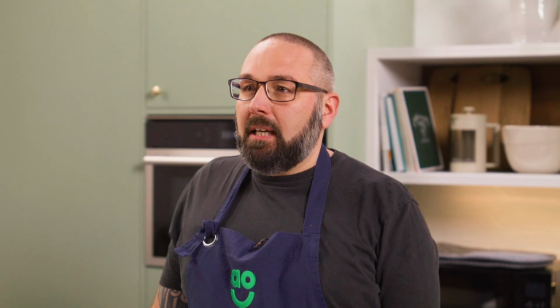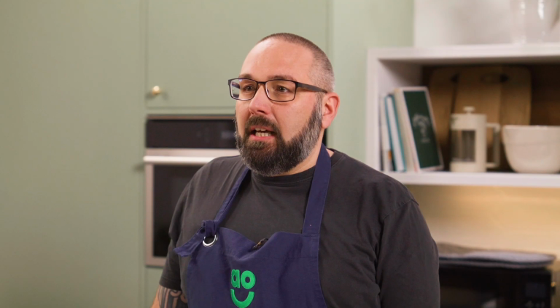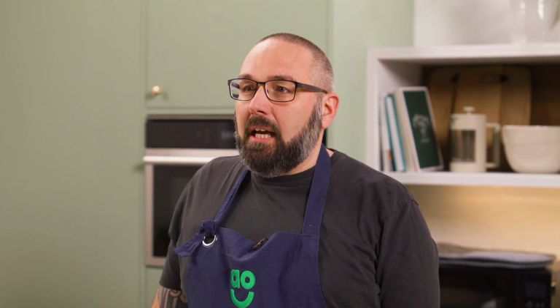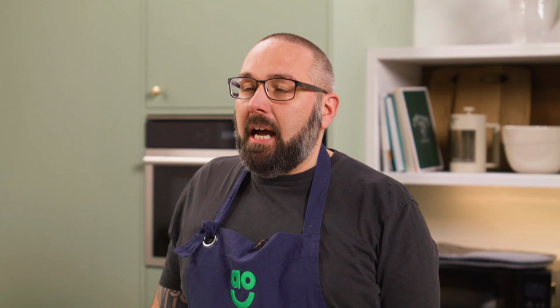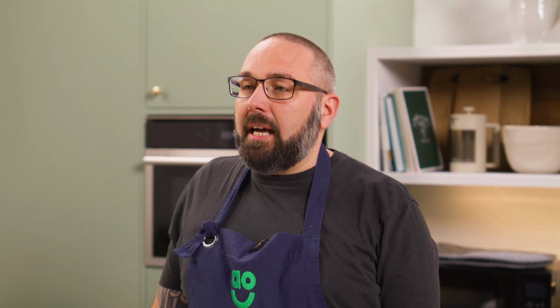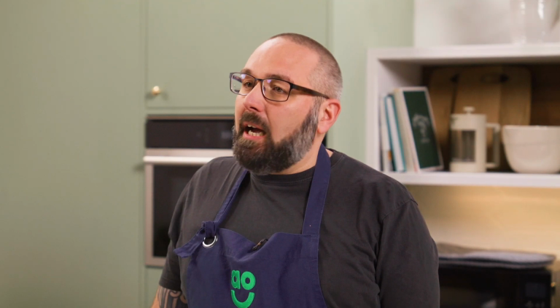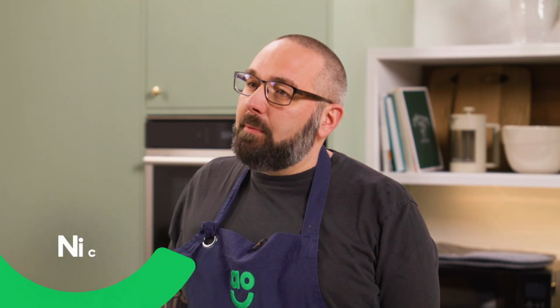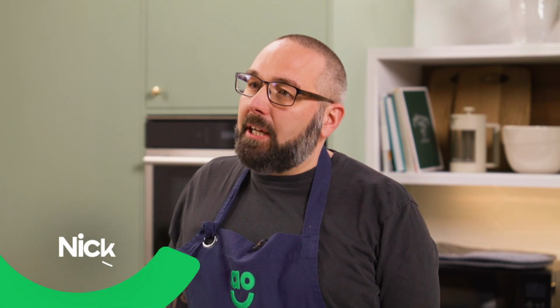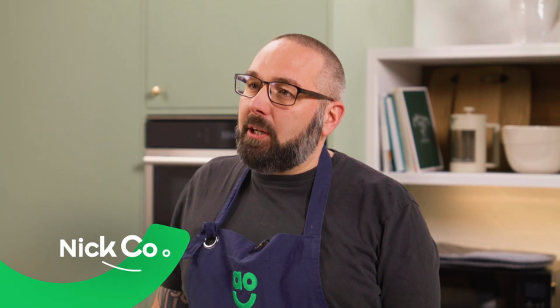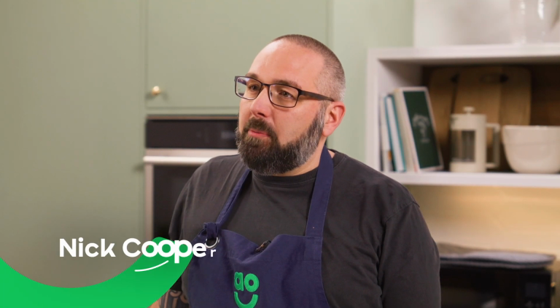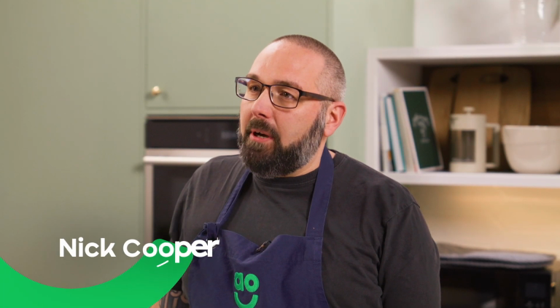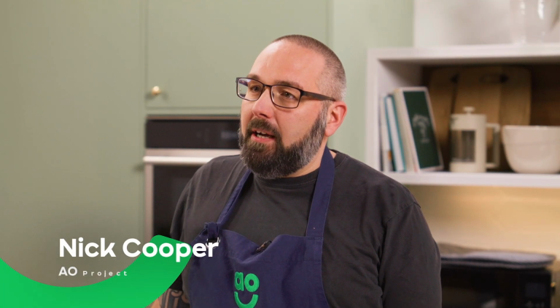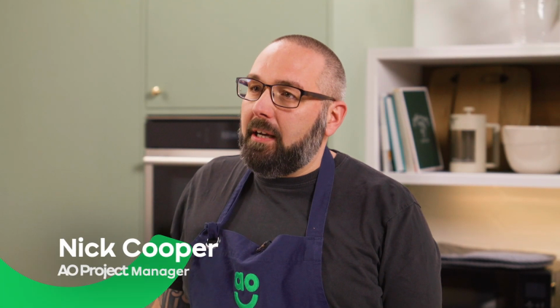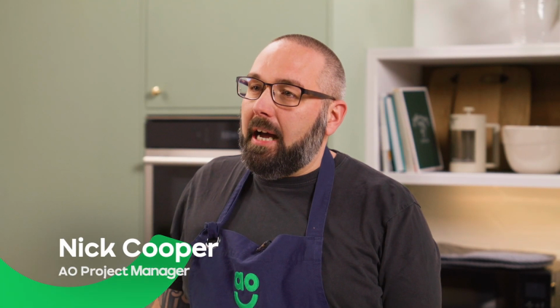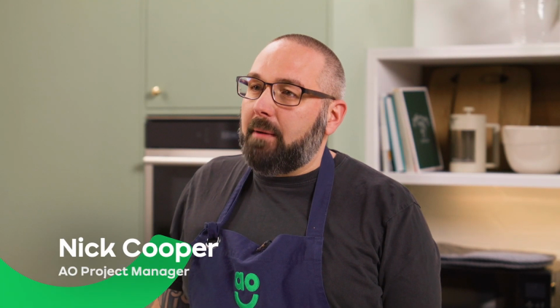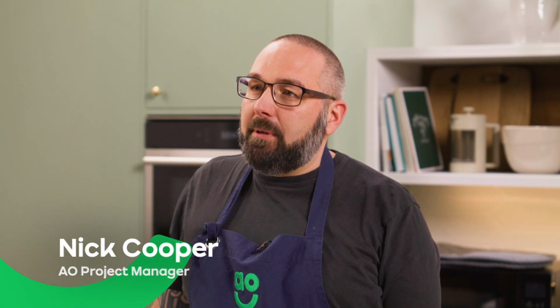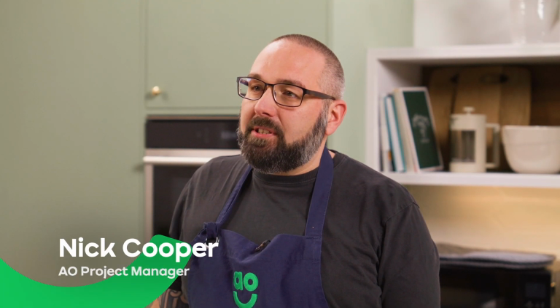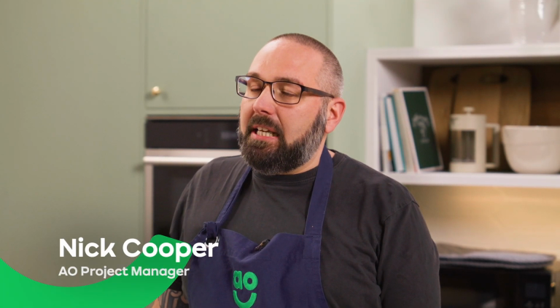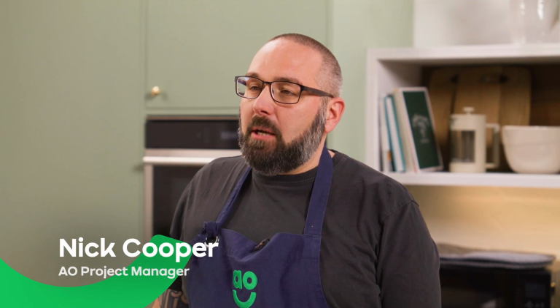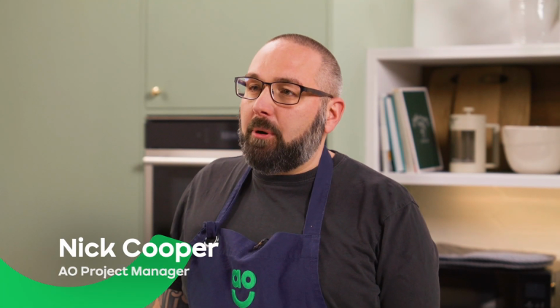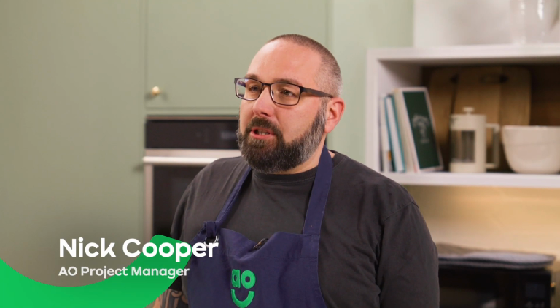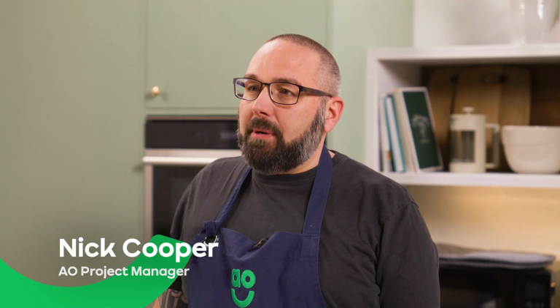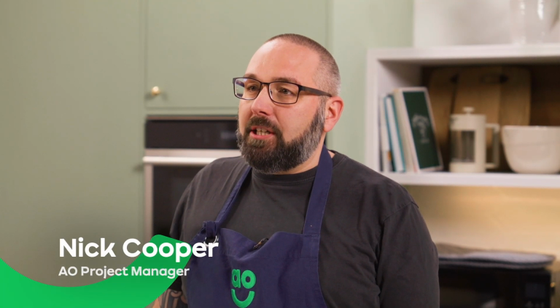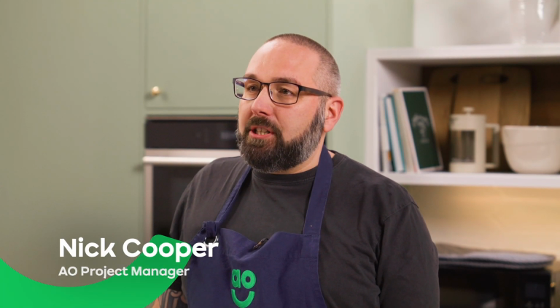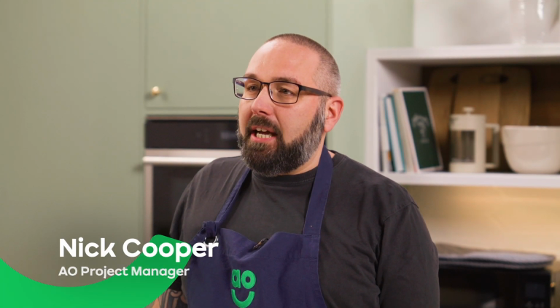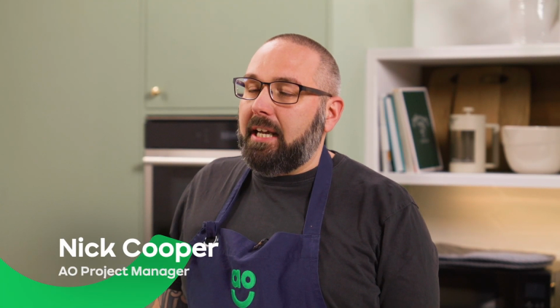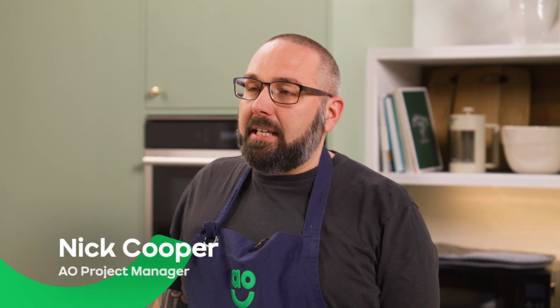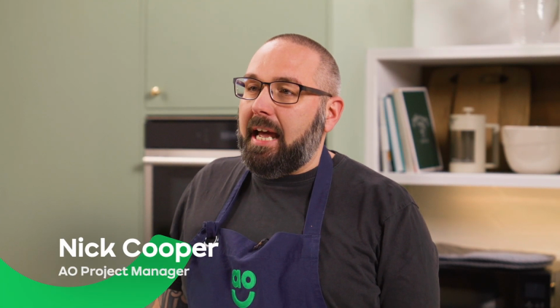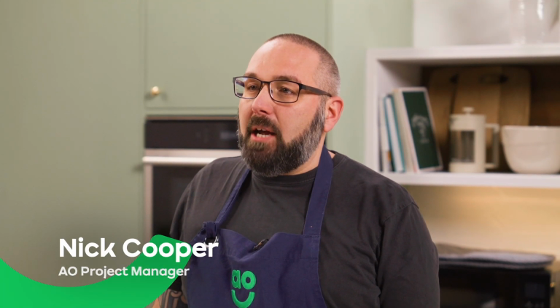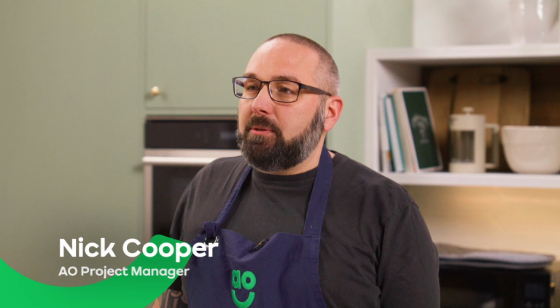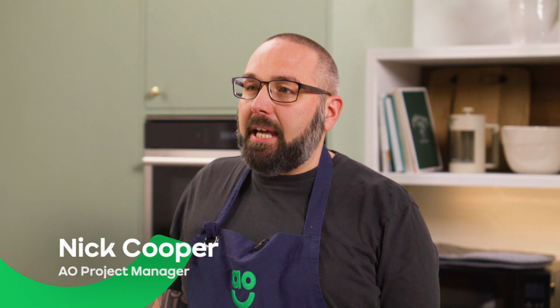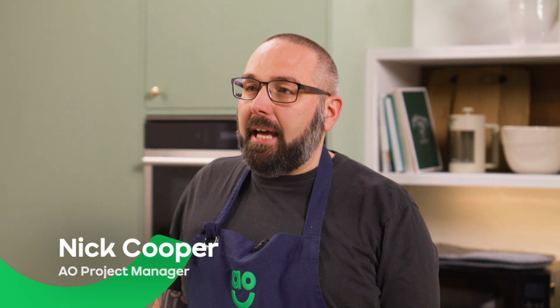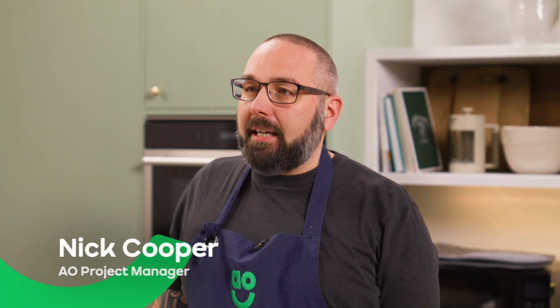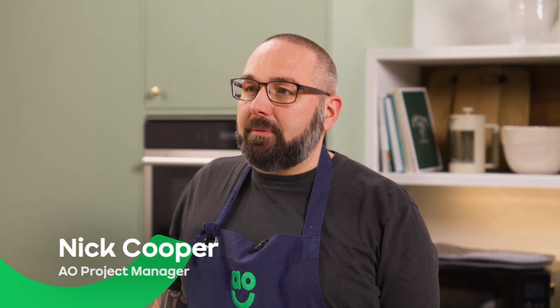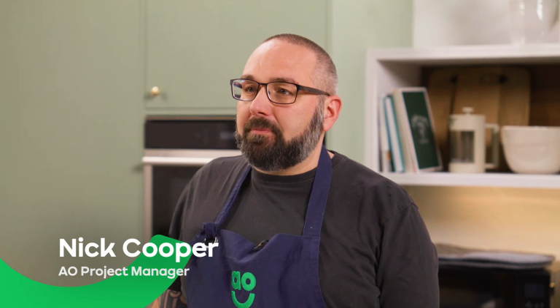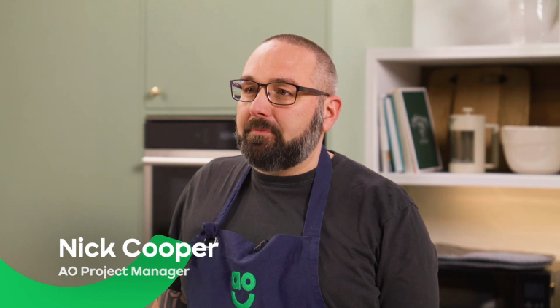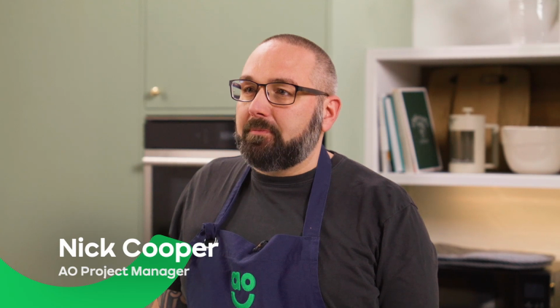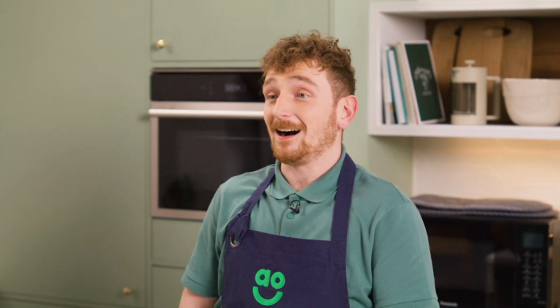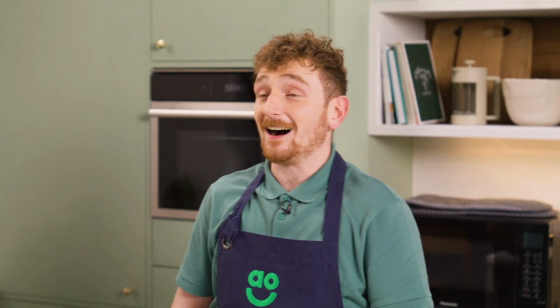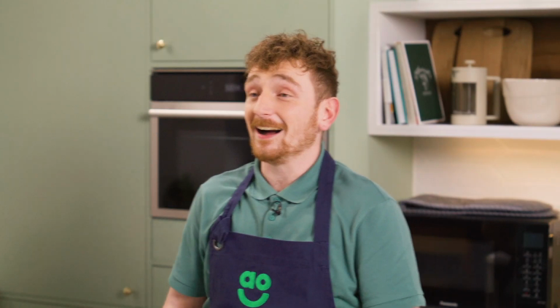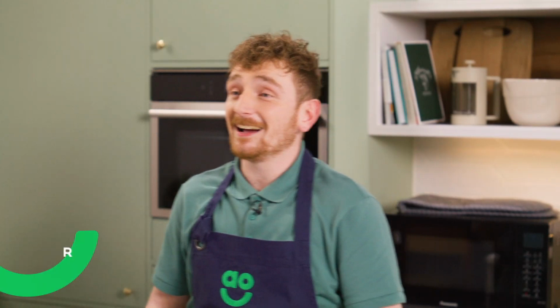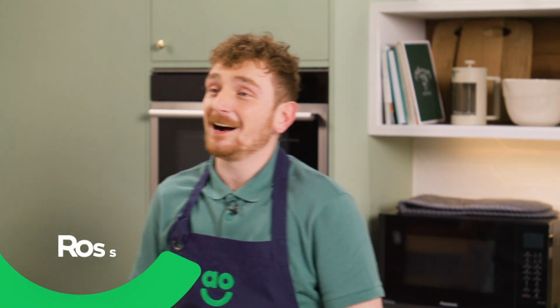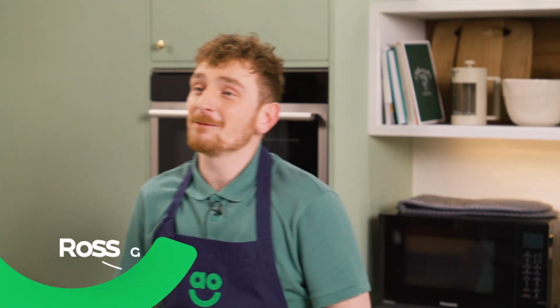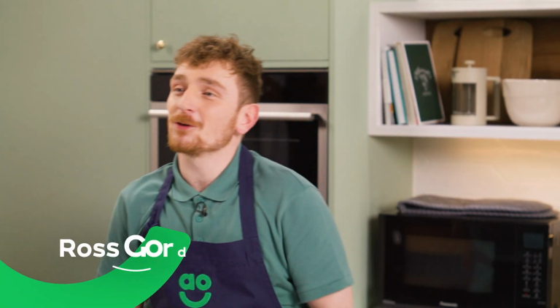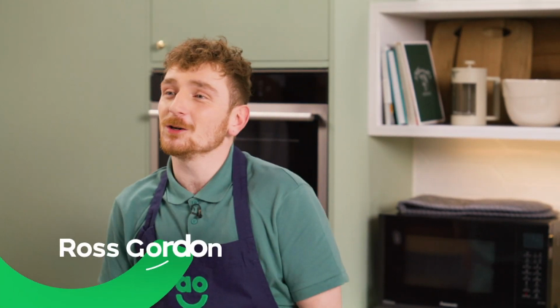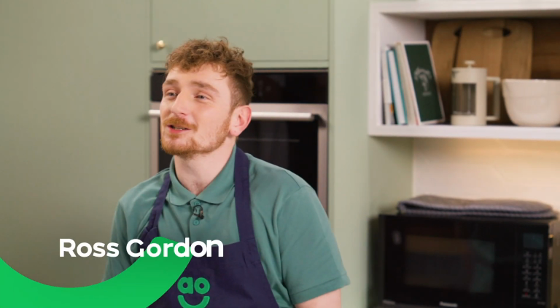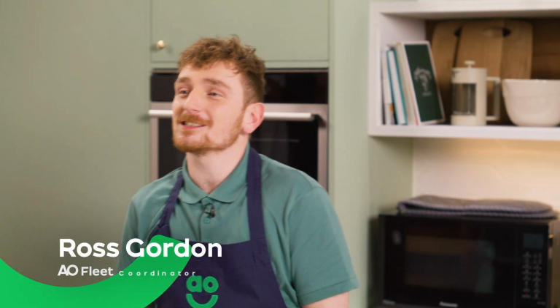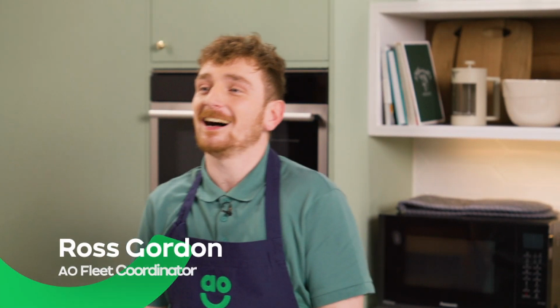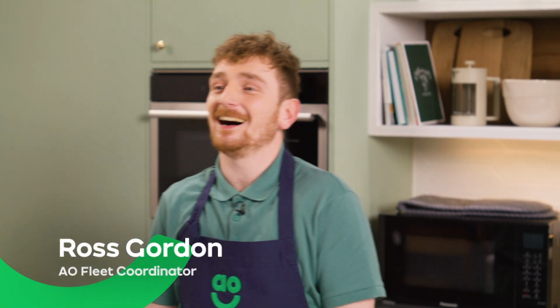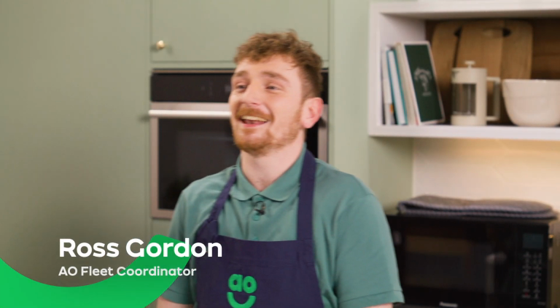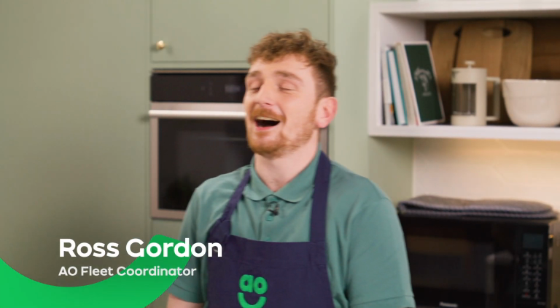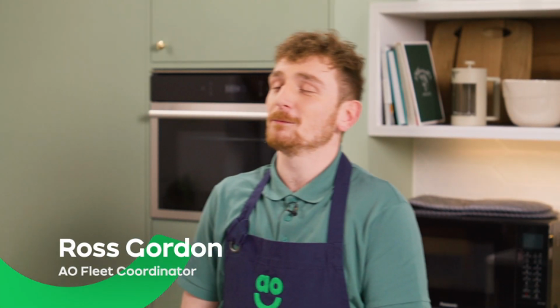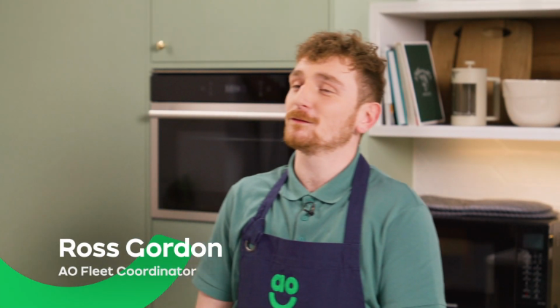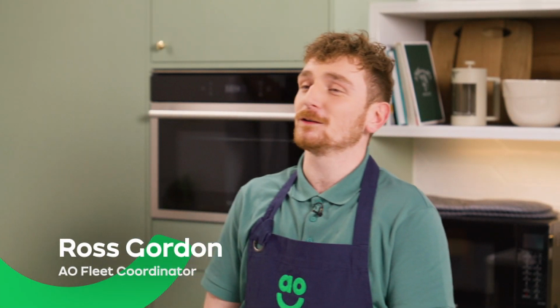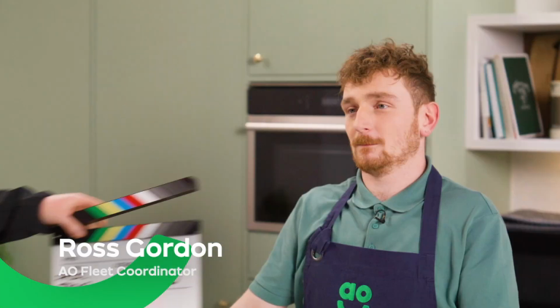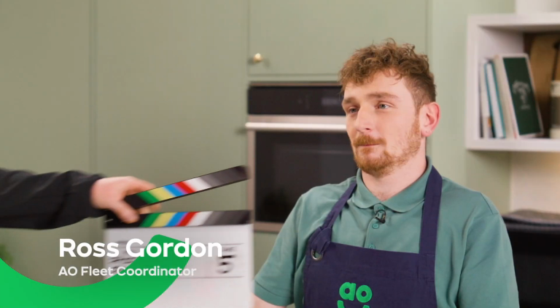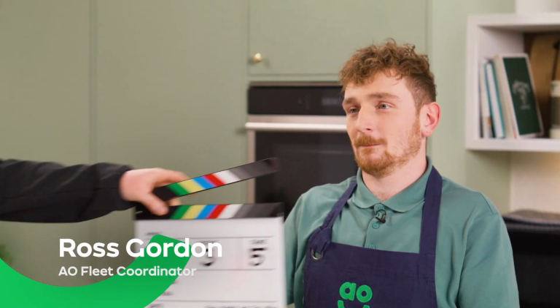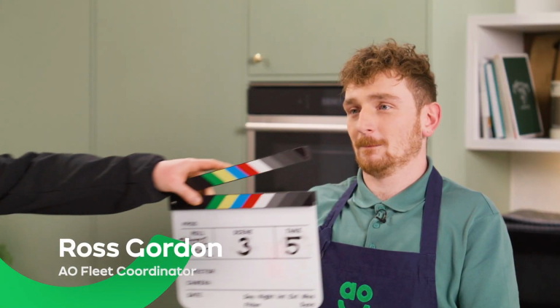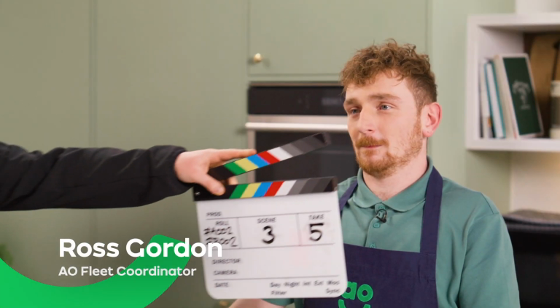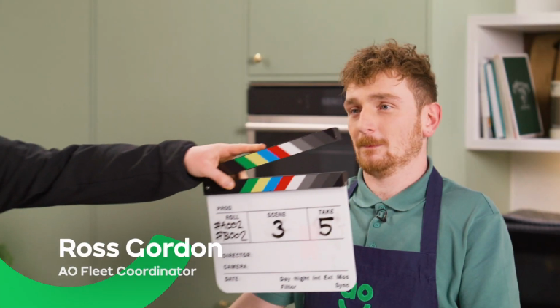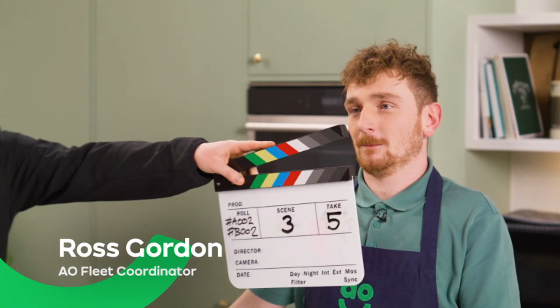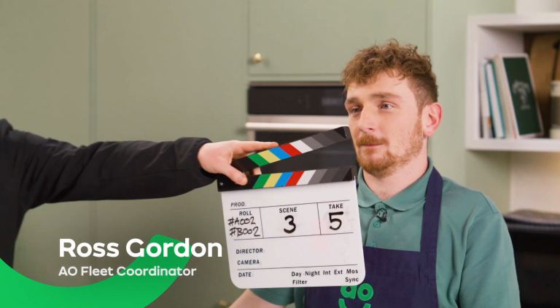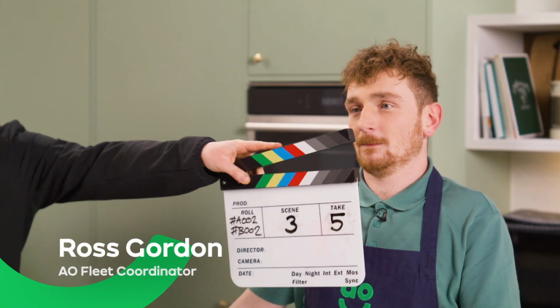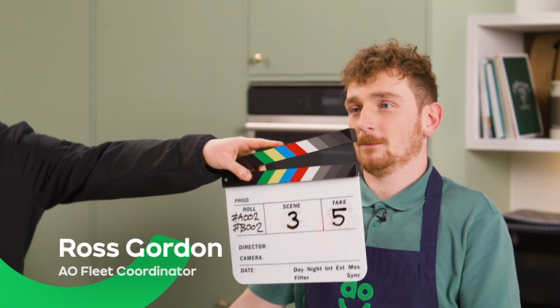Hi, I'm Nick Cooper. I'm a senior project manager in AO Tech. Hi, I'm Ross and I'm a fleet coordinator for AO.